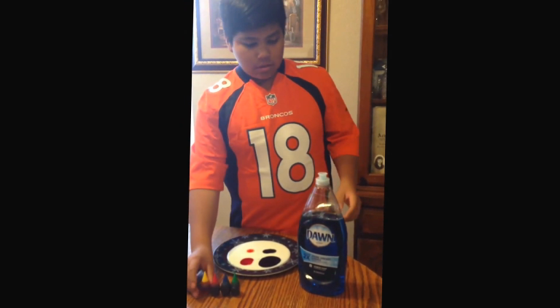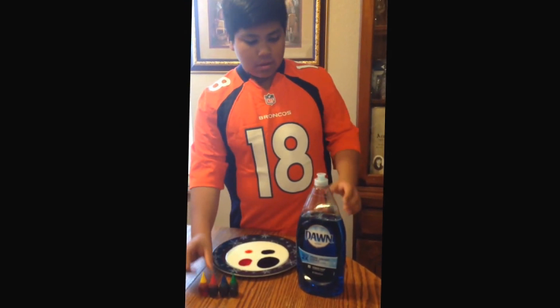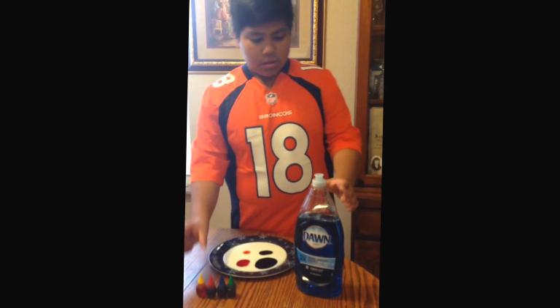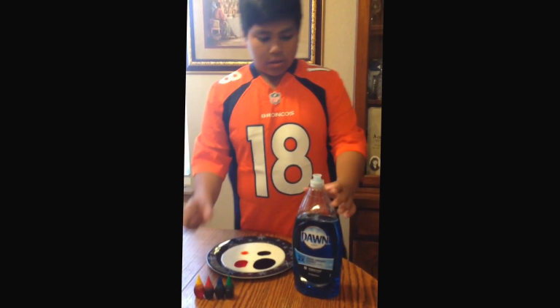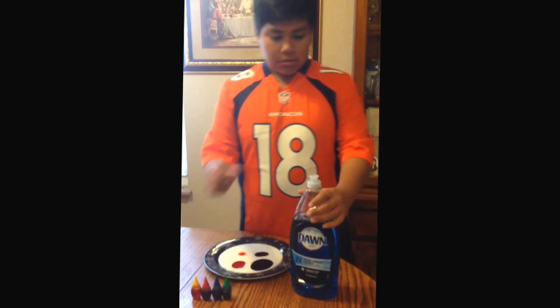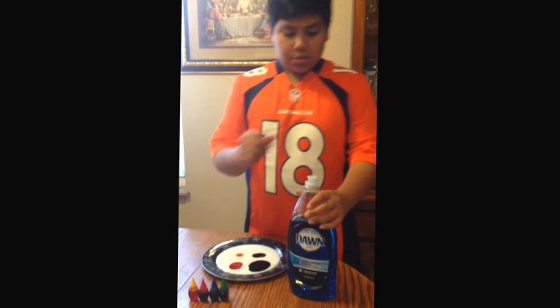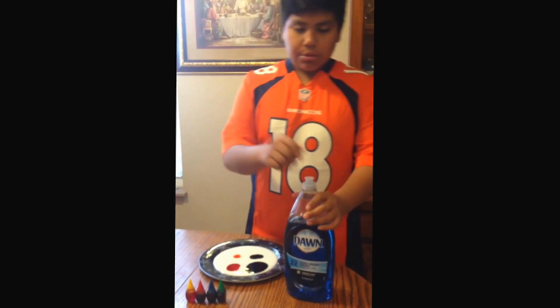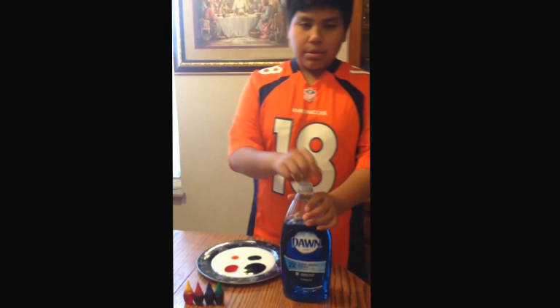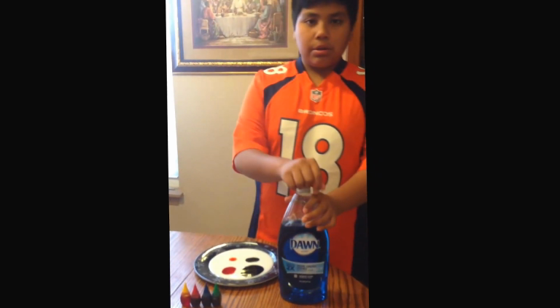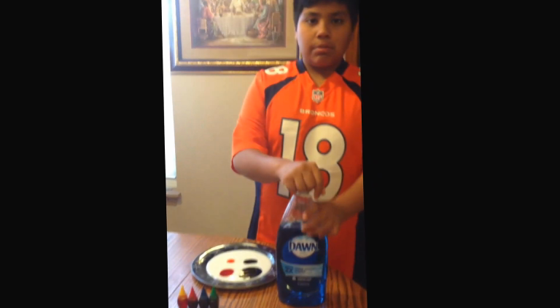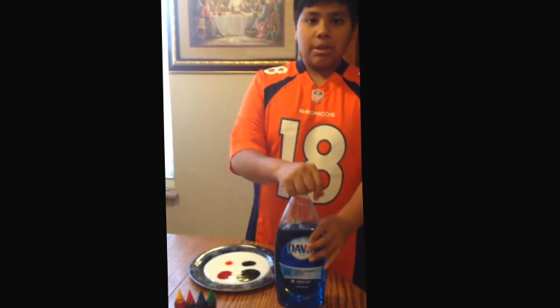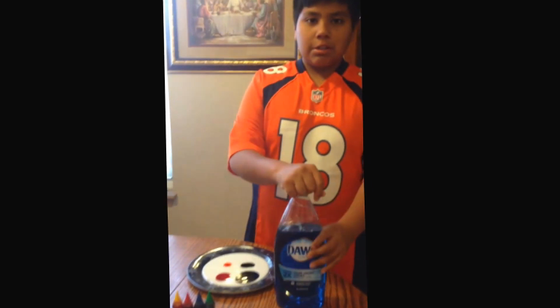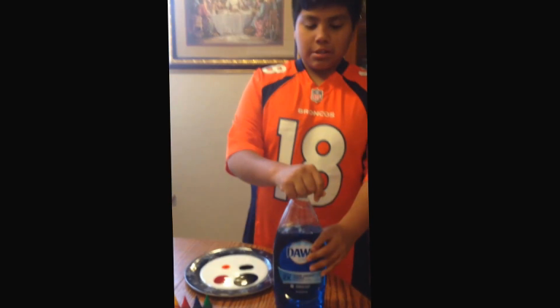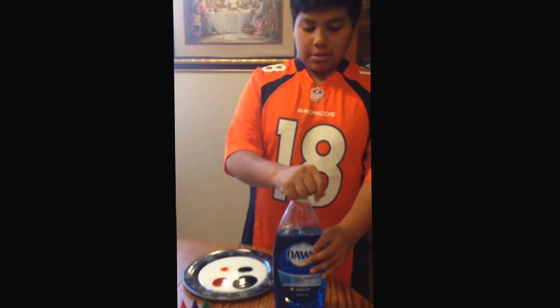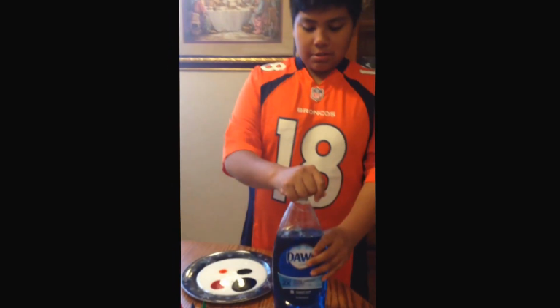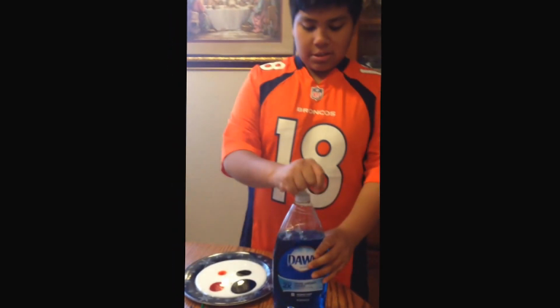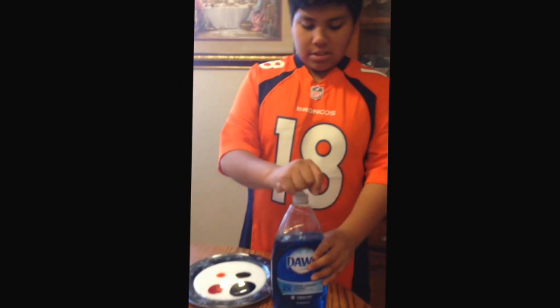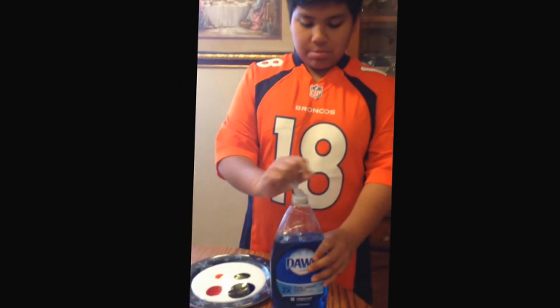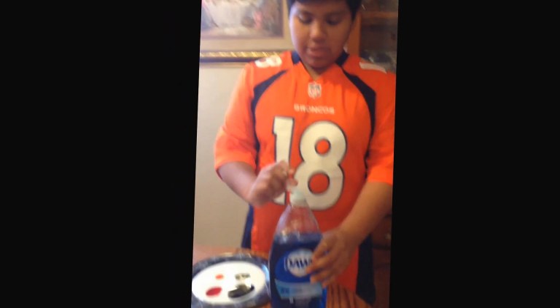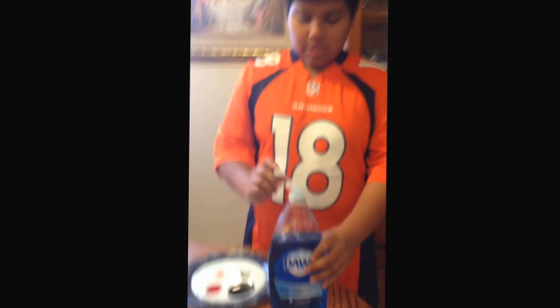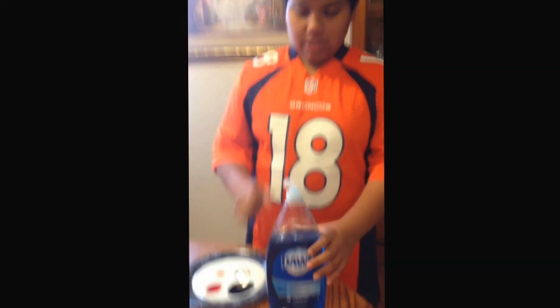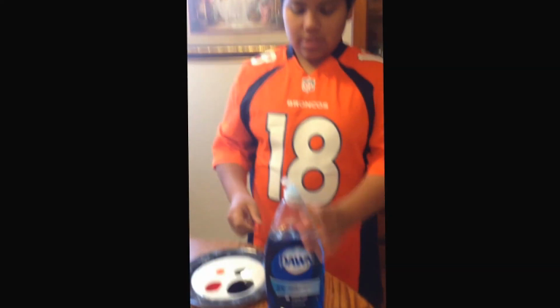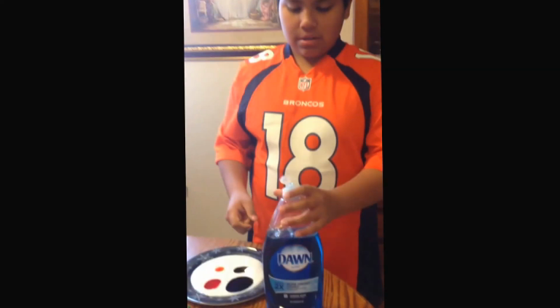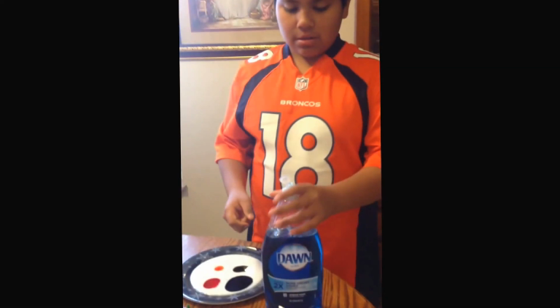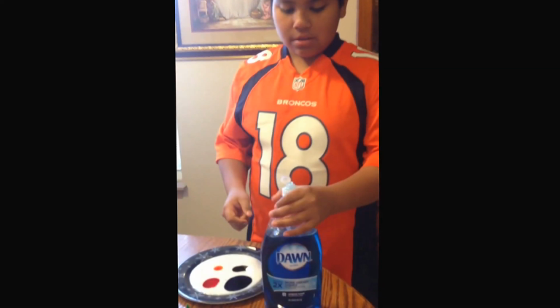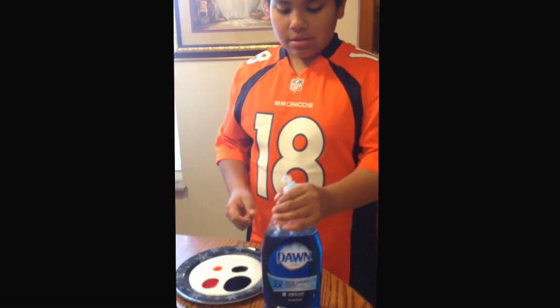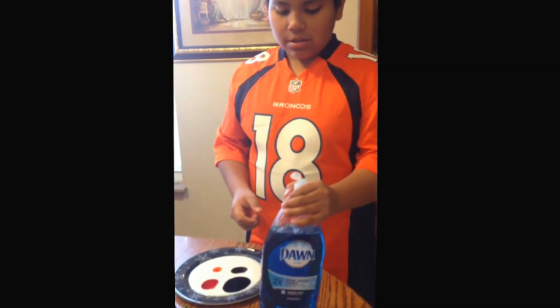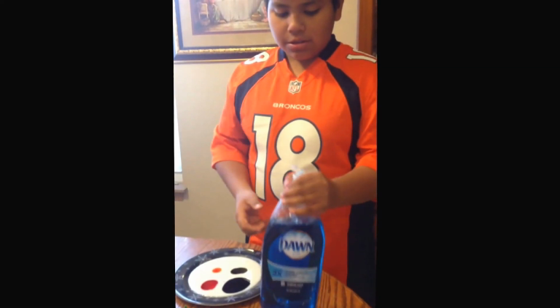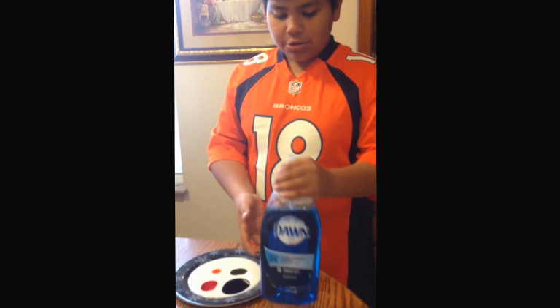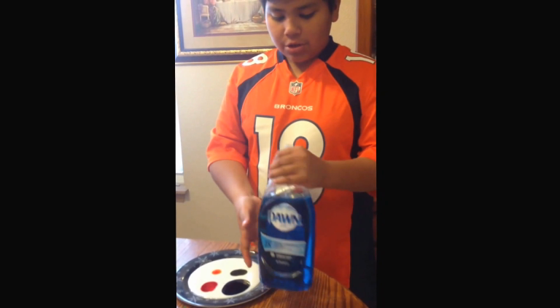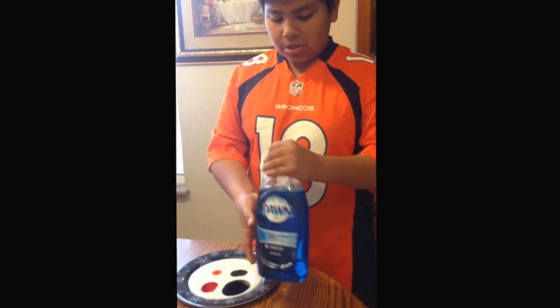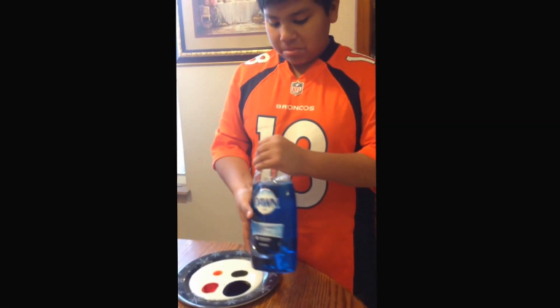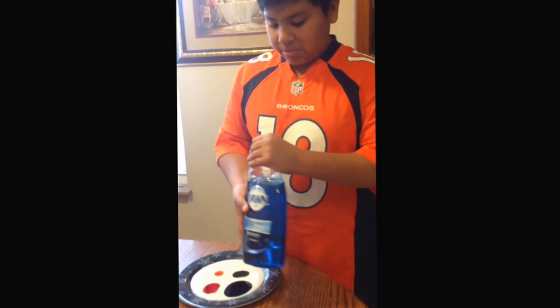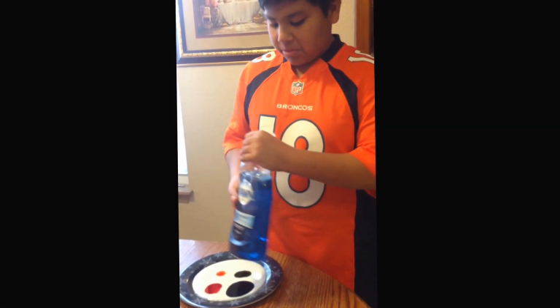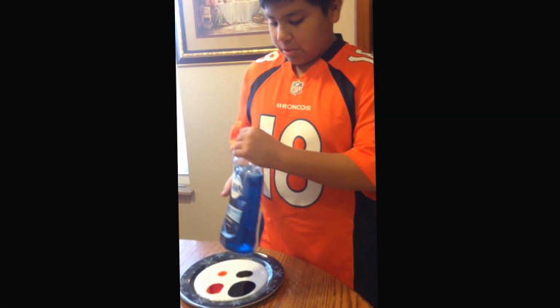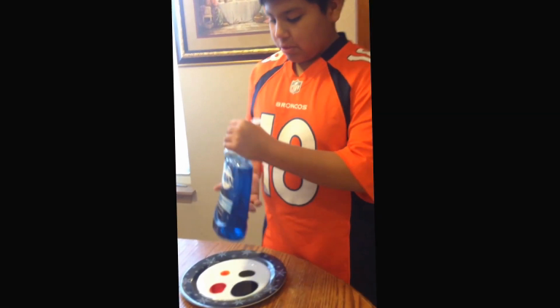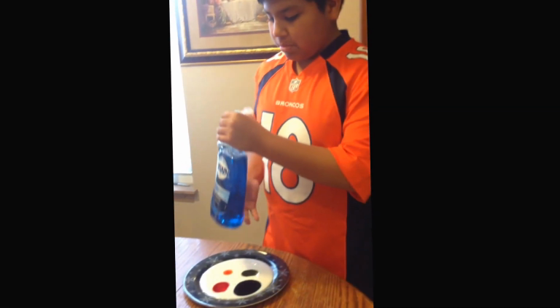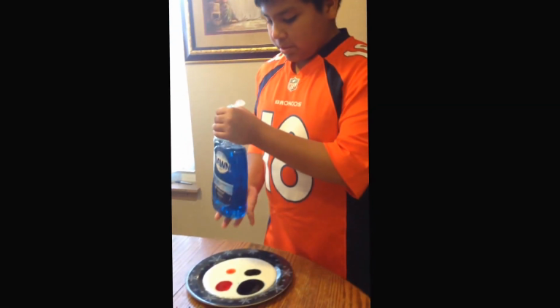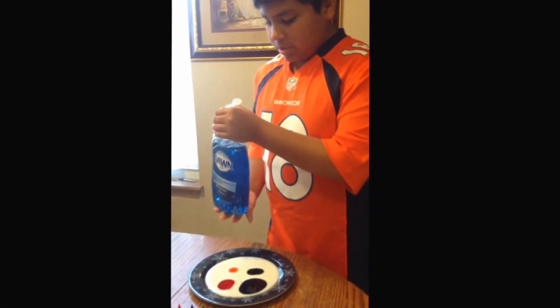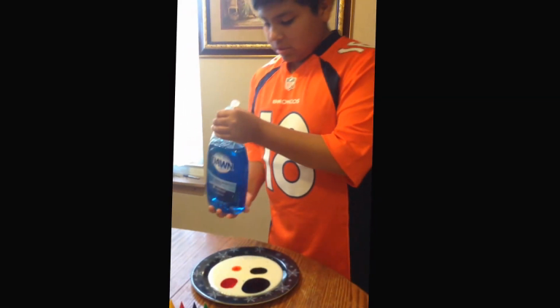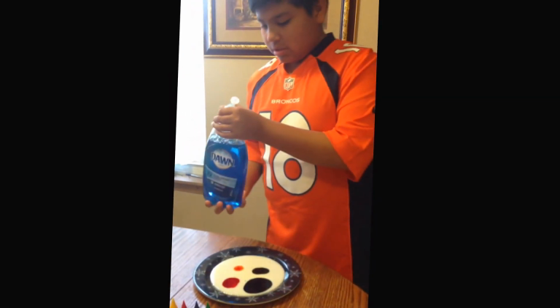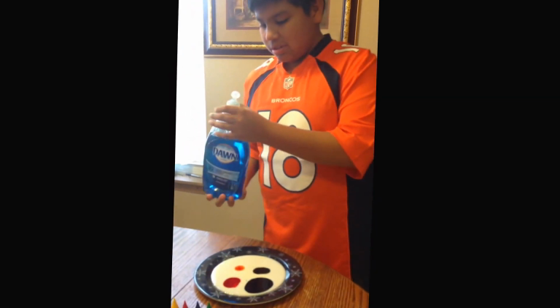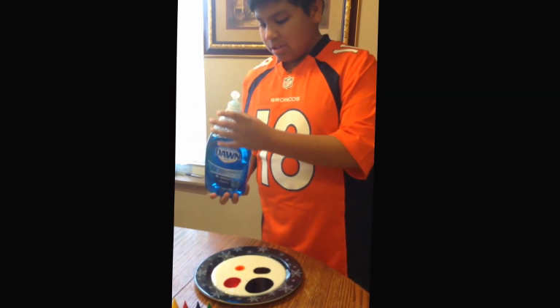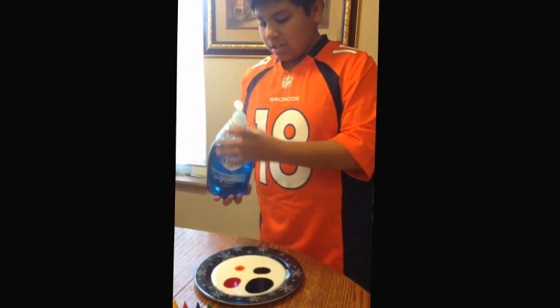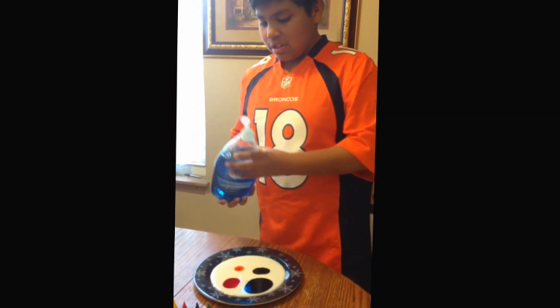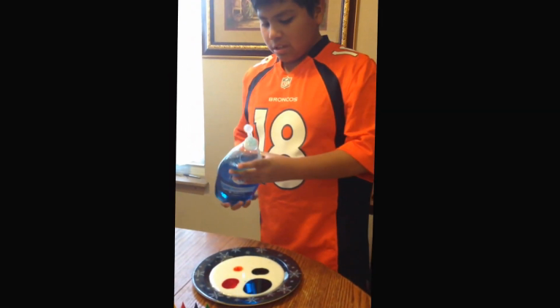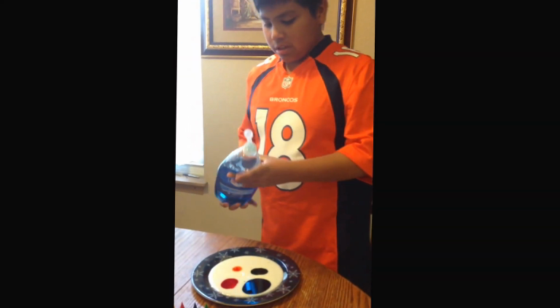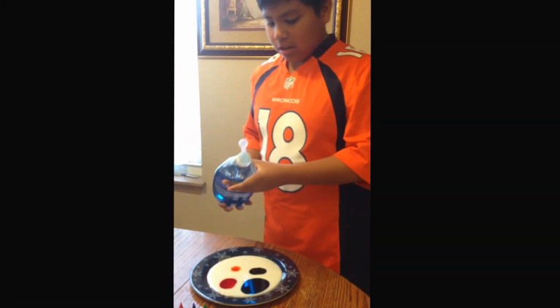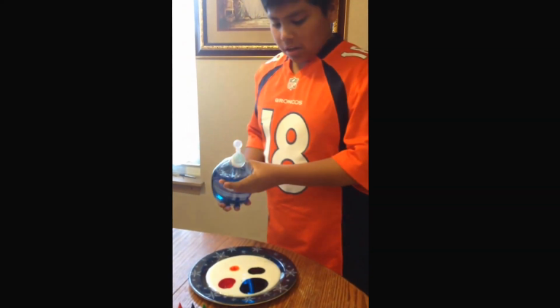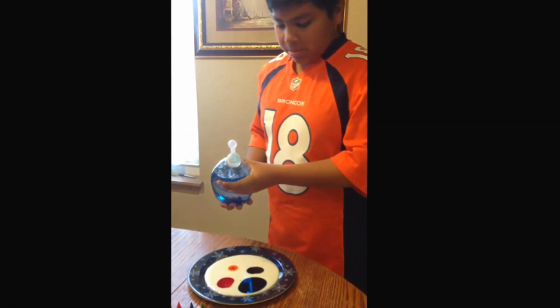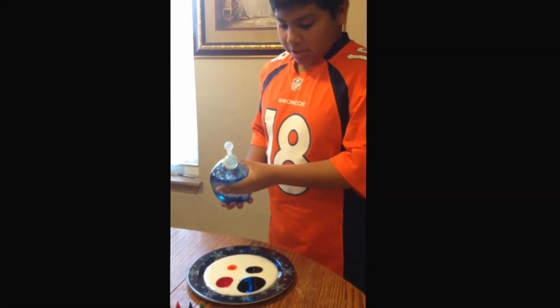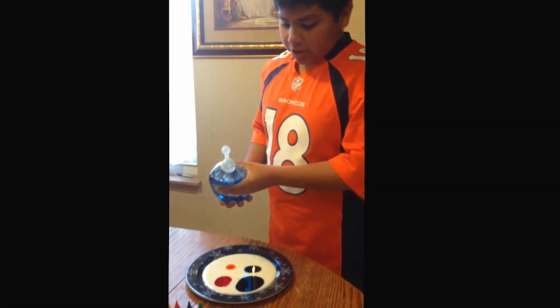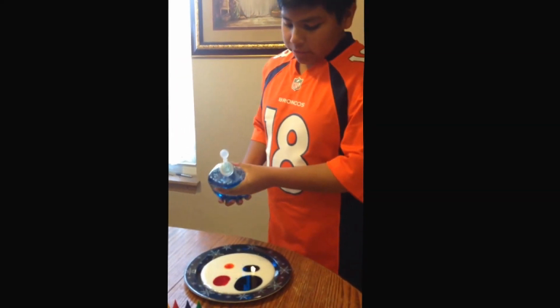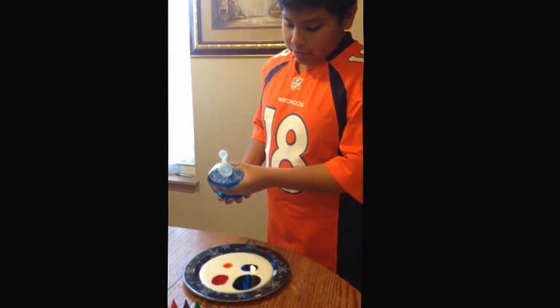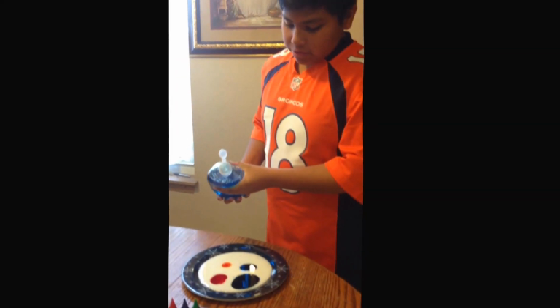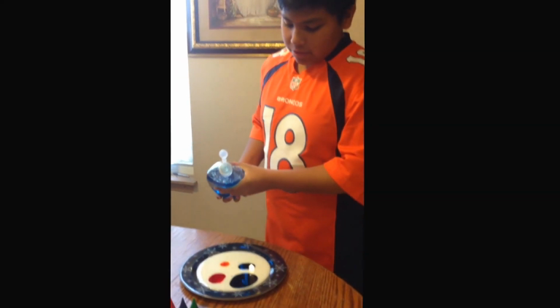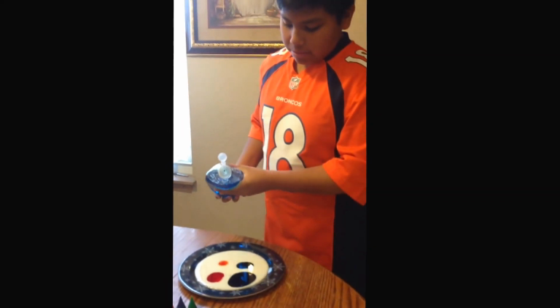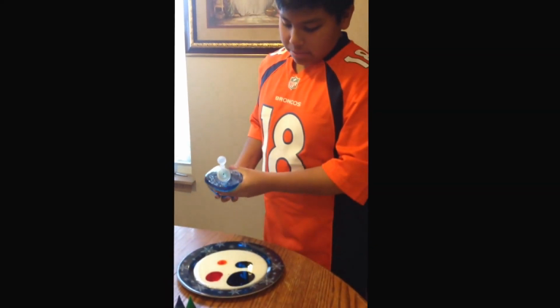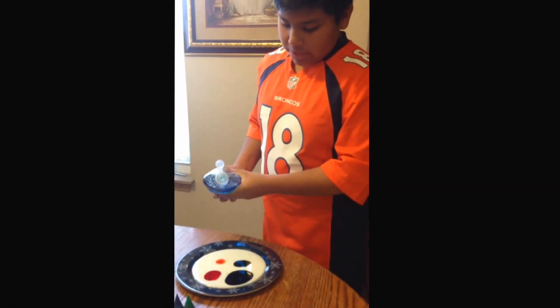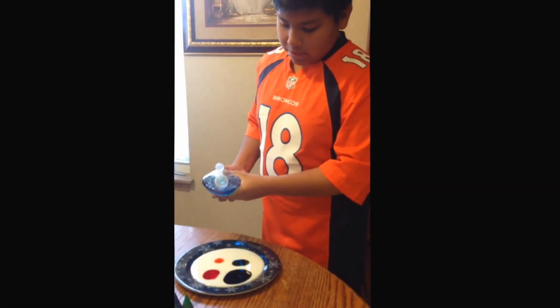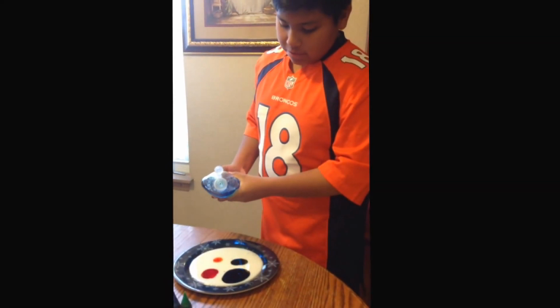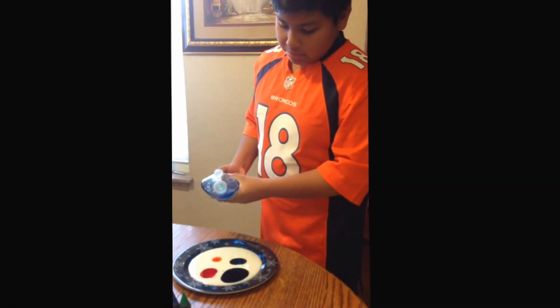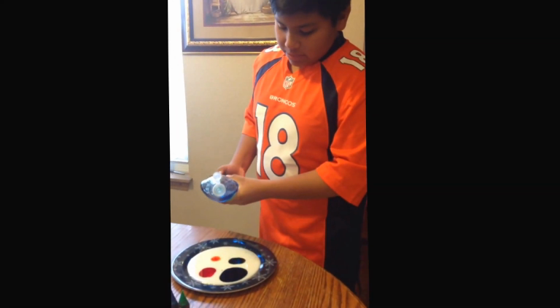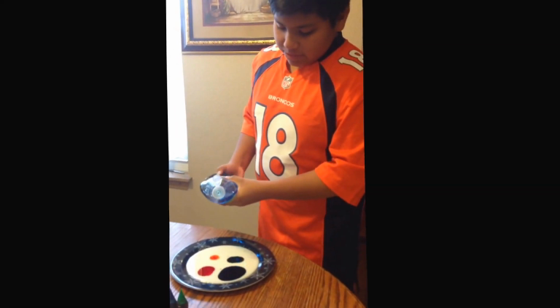Now what you're going to want to do is put a little drop of soap. You gotta be careful to not put too much.